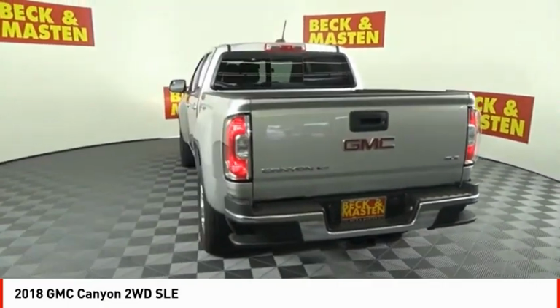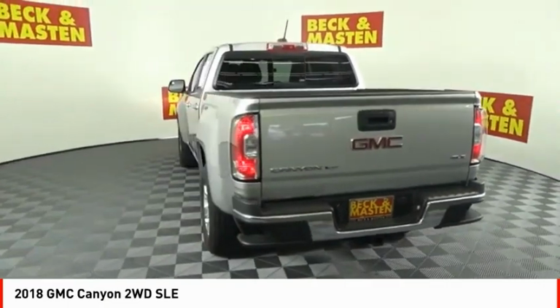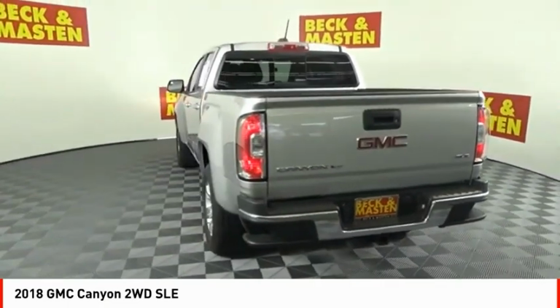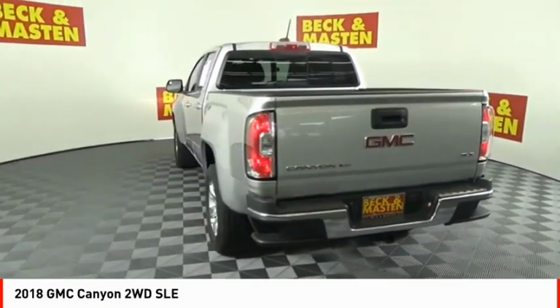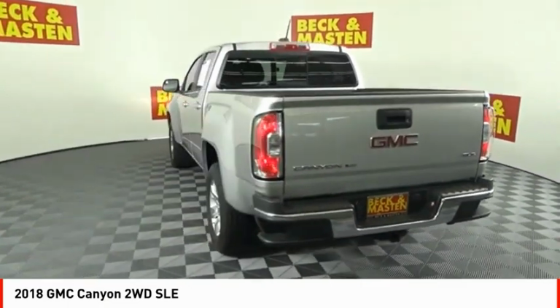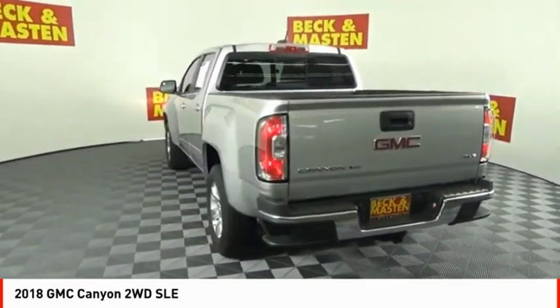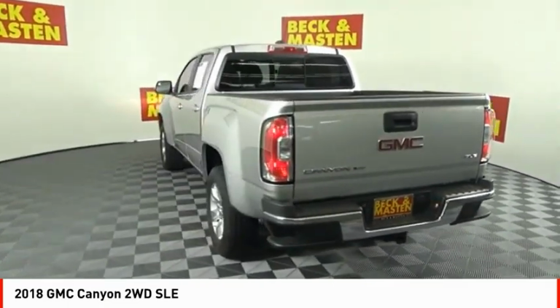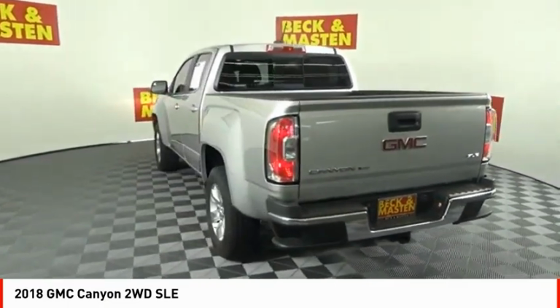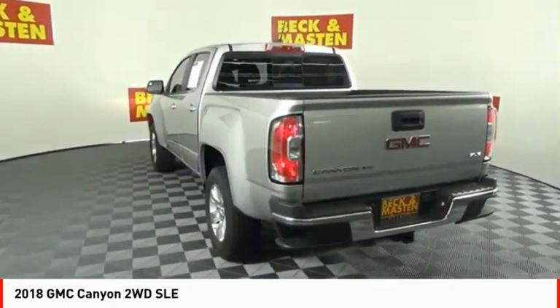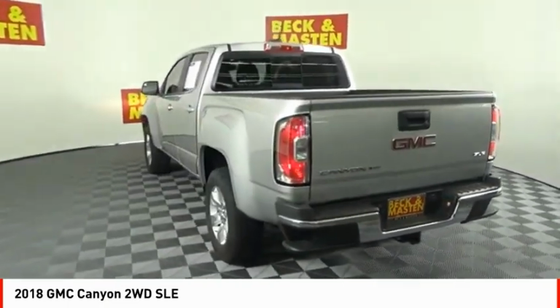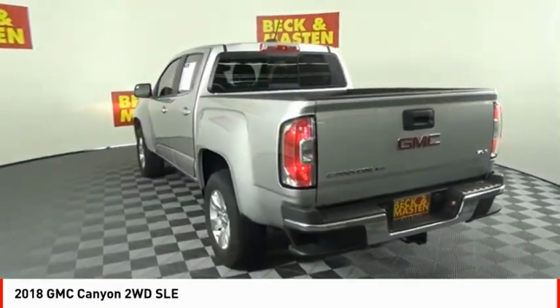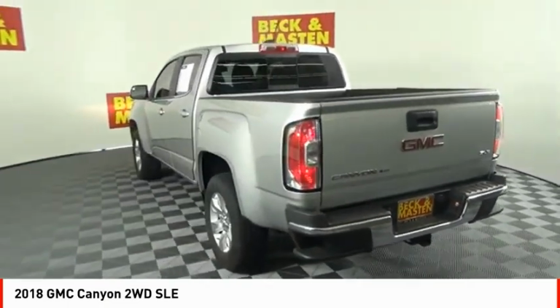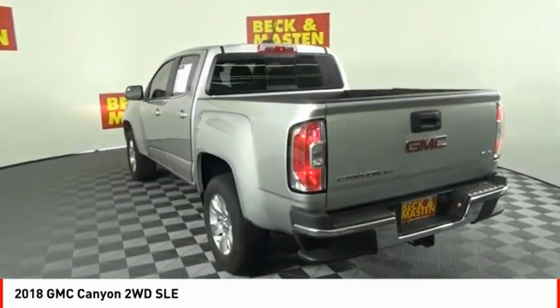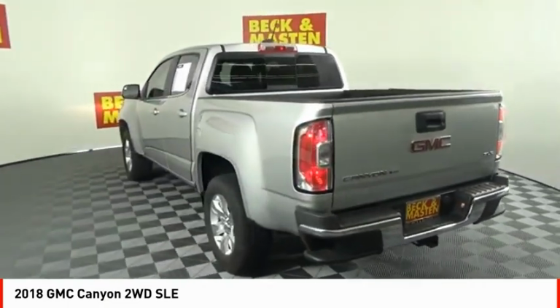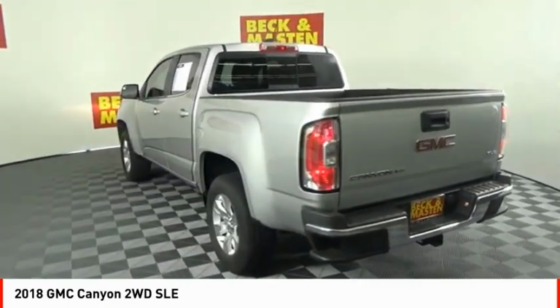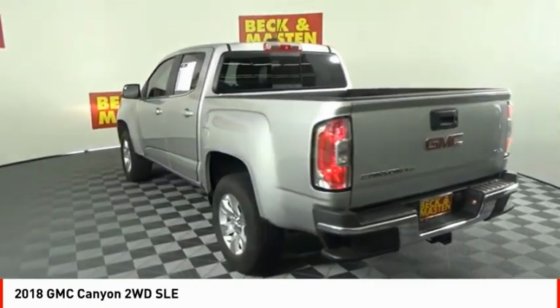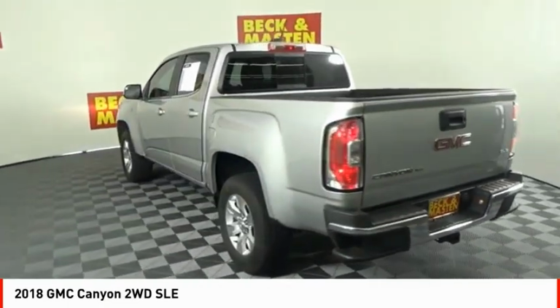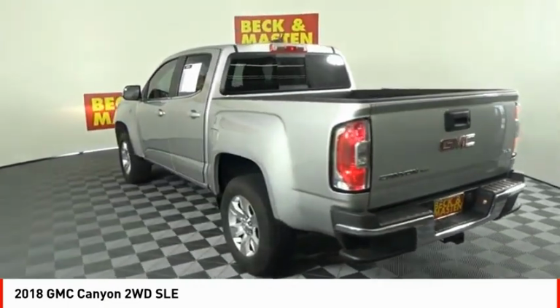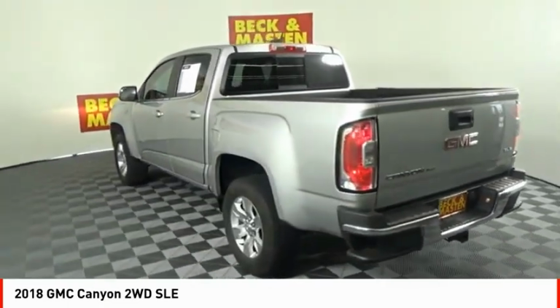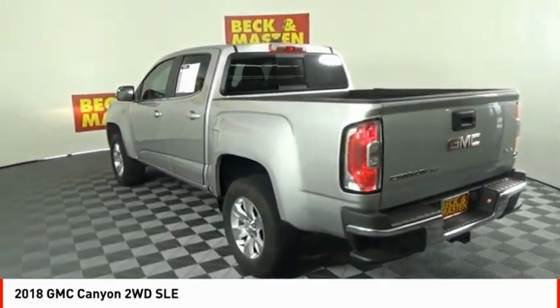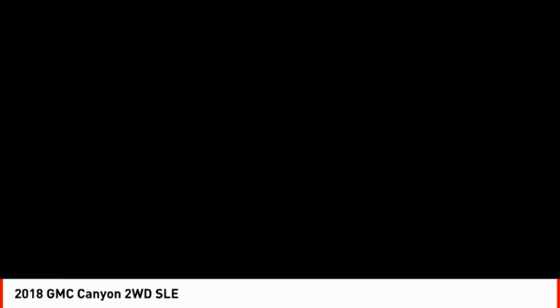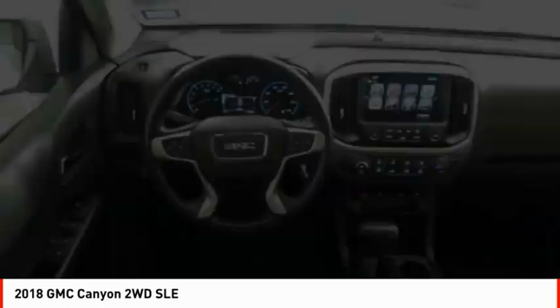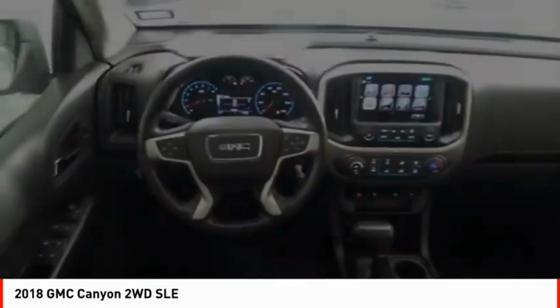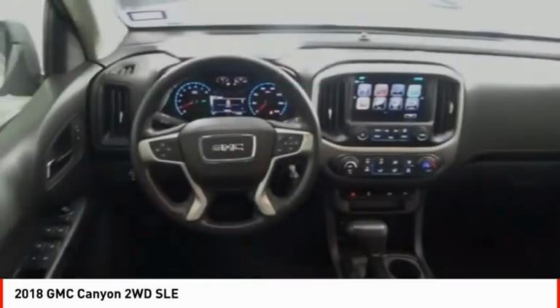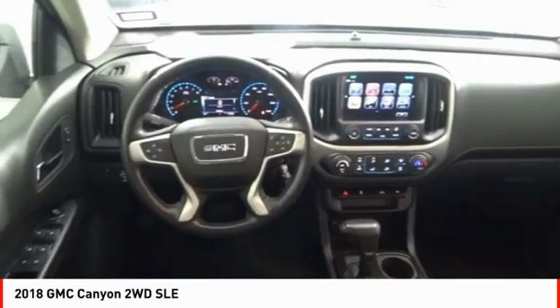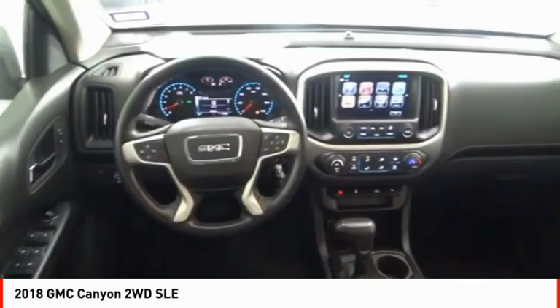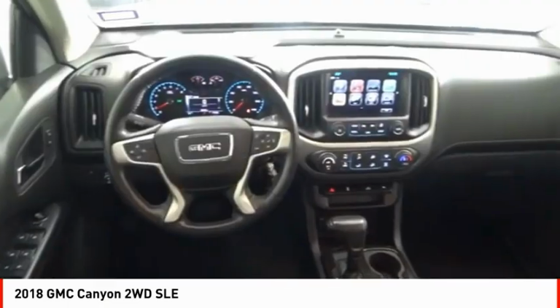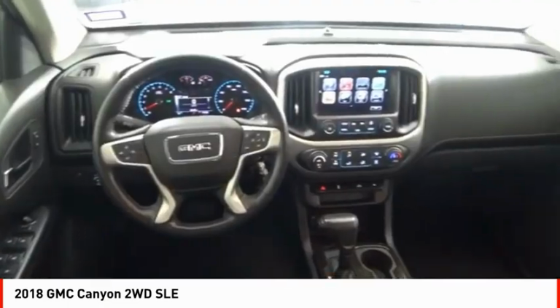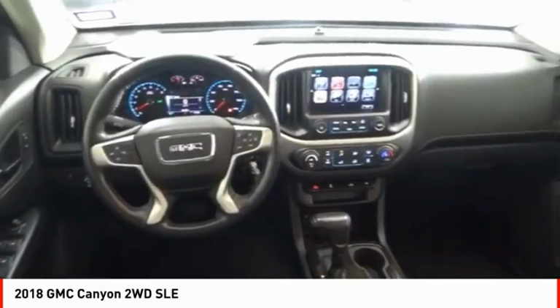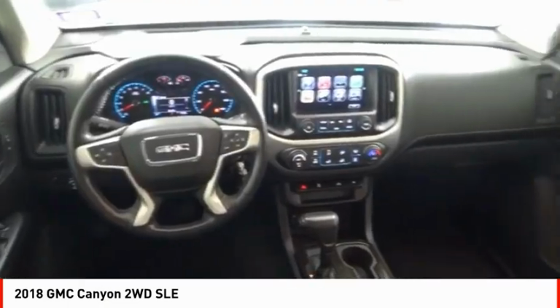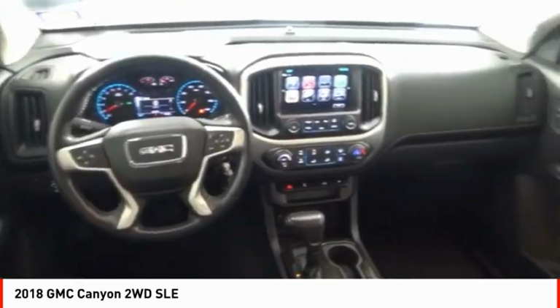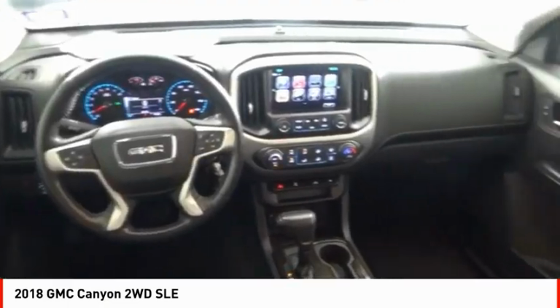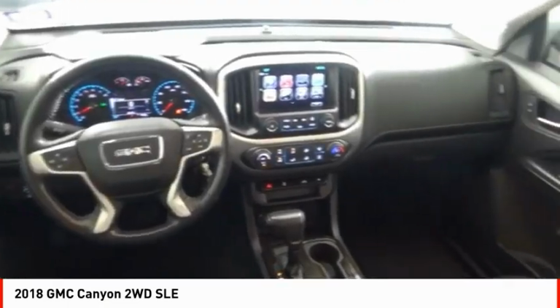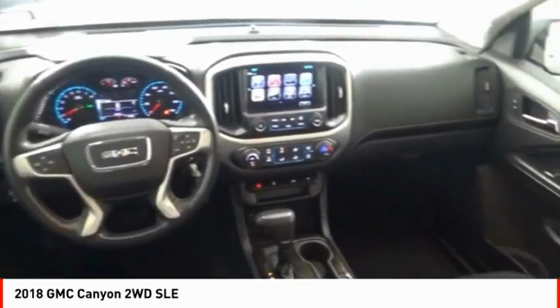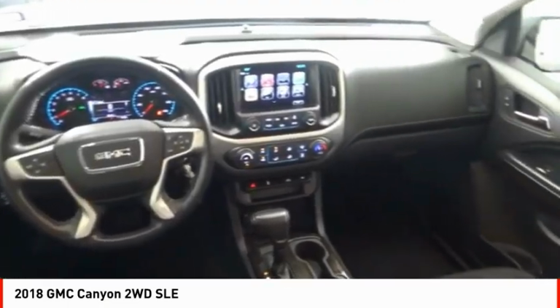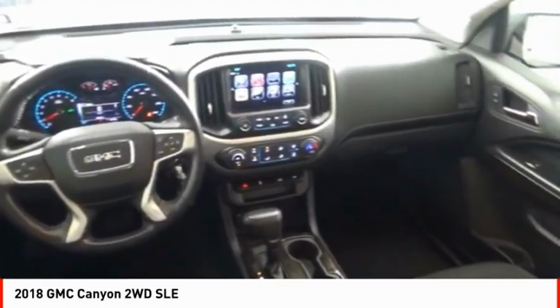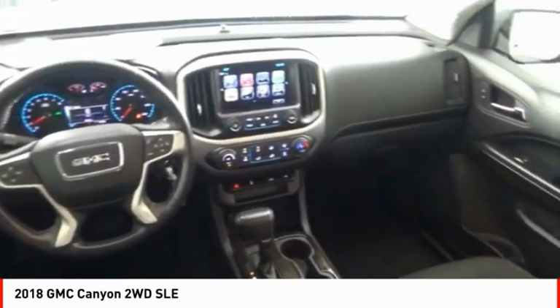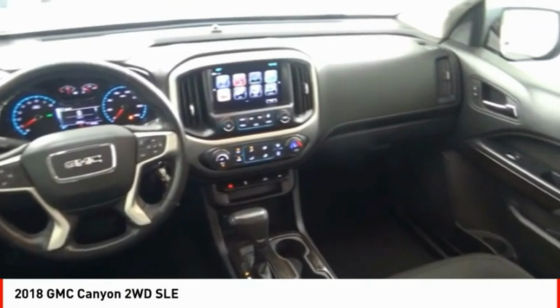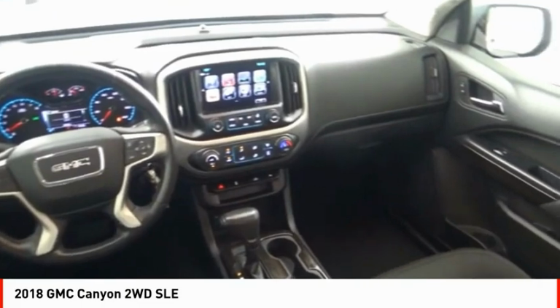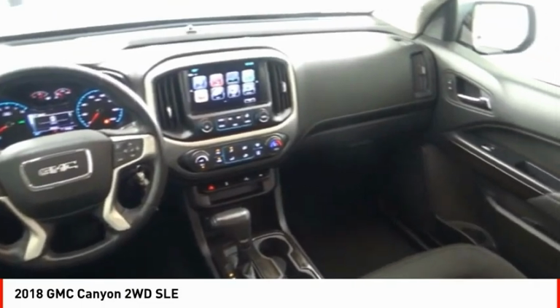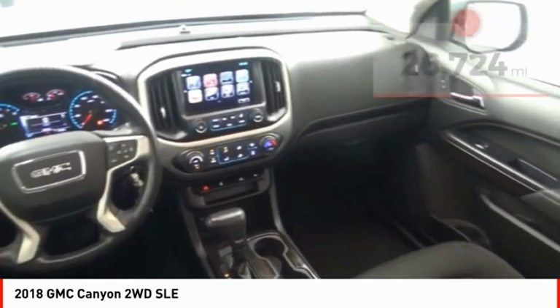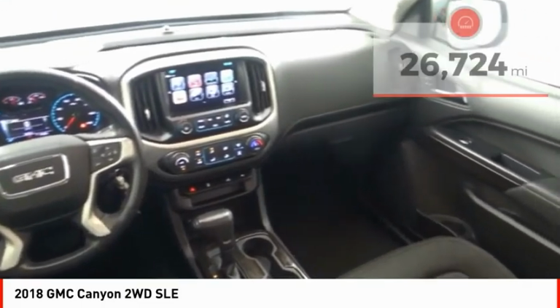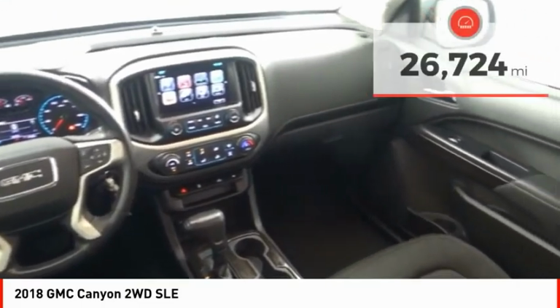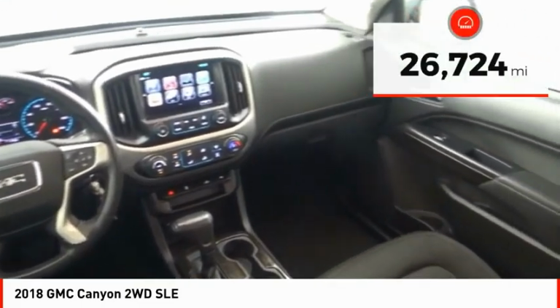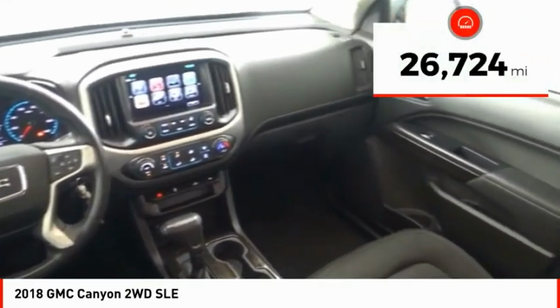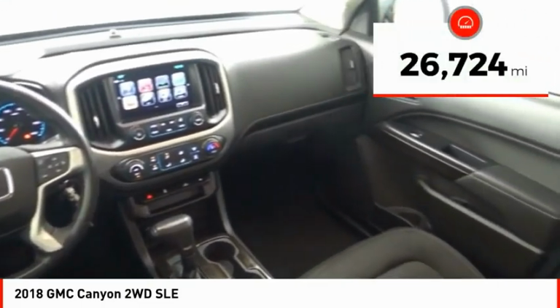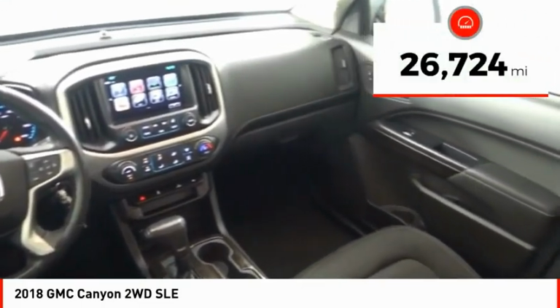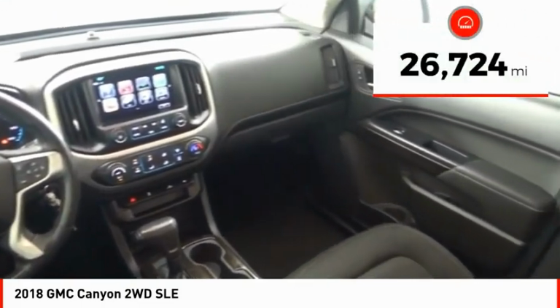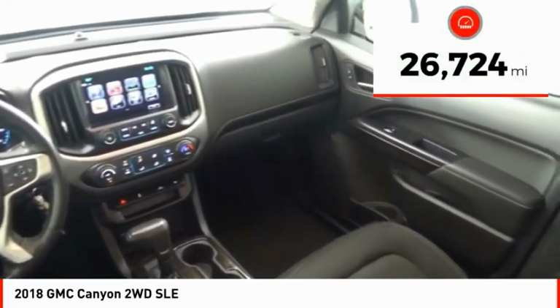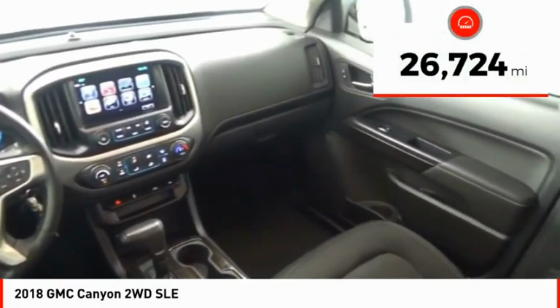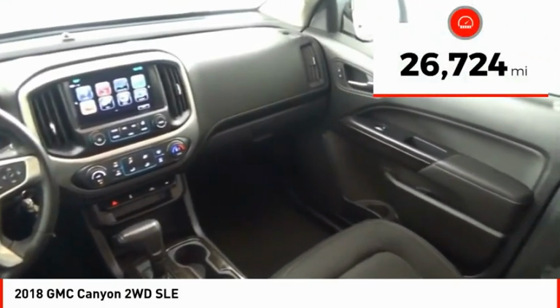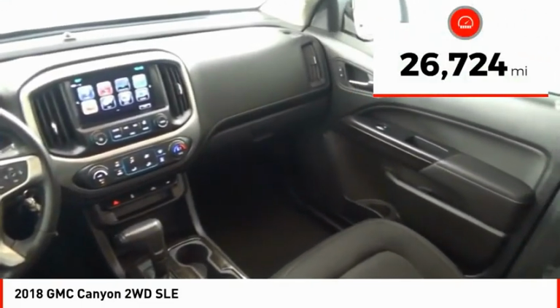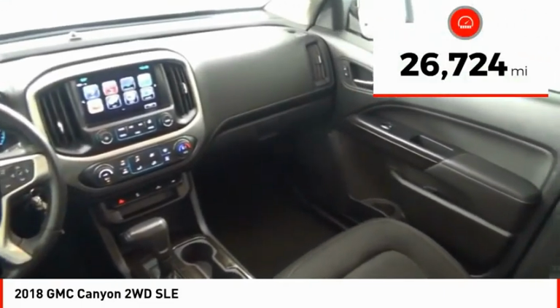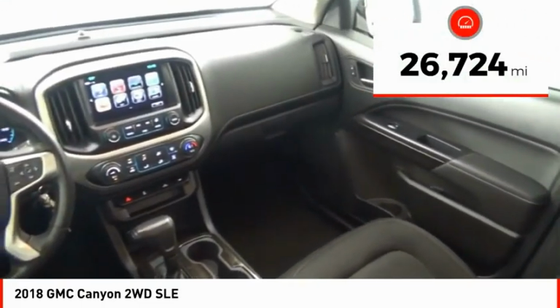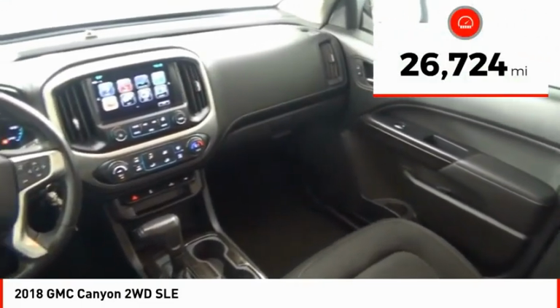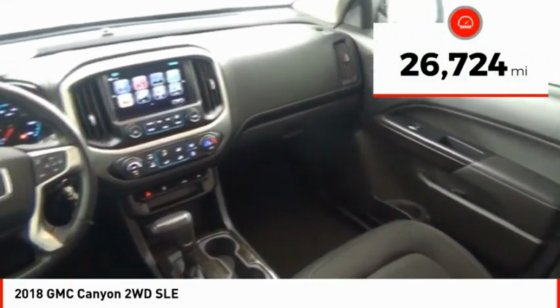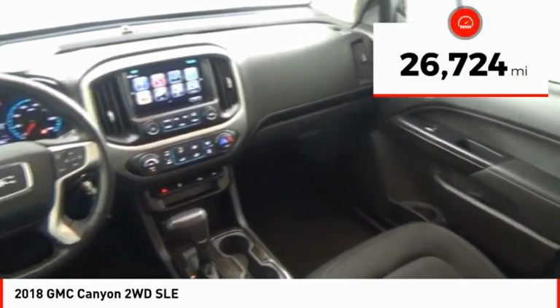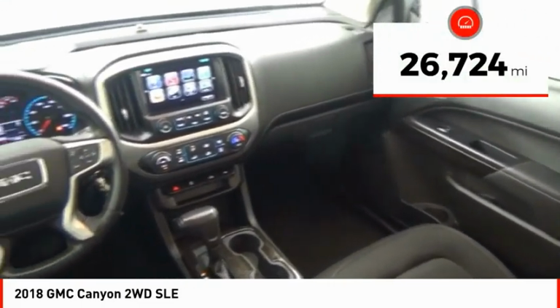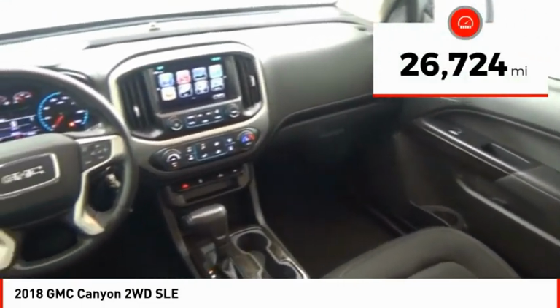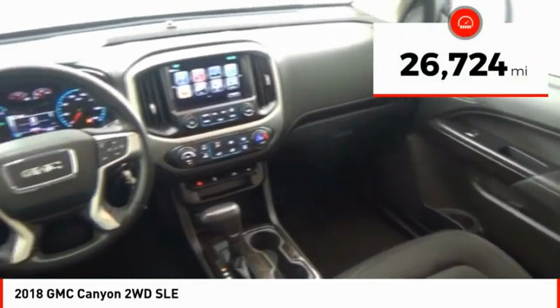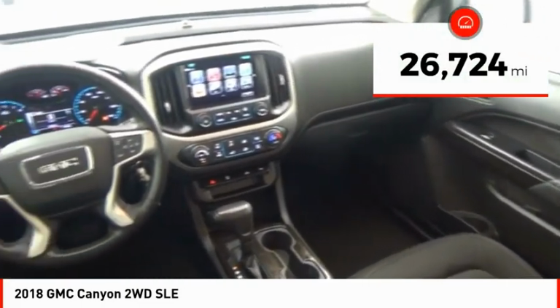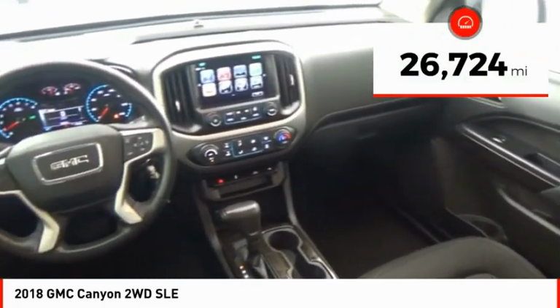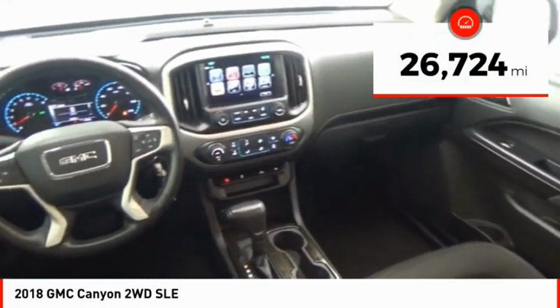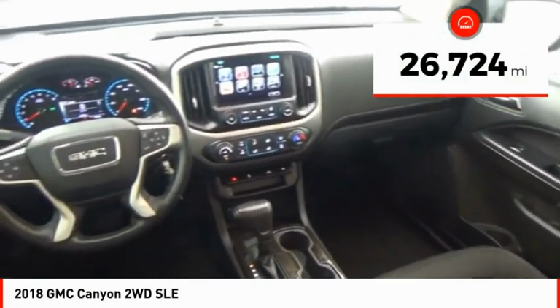Handle the curves, supply superb traction and provide seating for five. This vehicle has less than 30,000 miles.